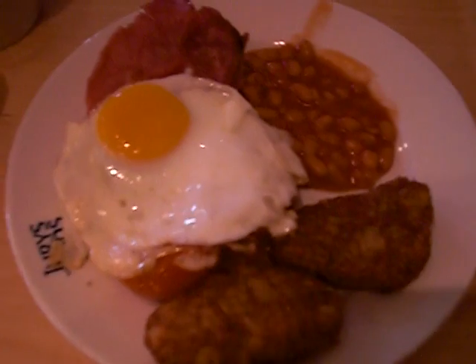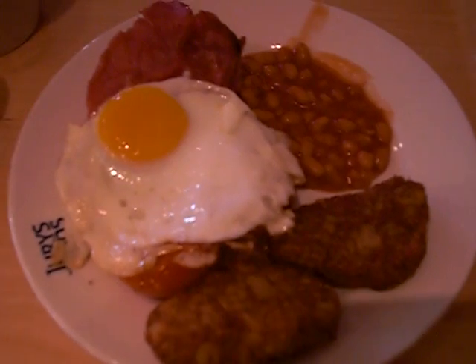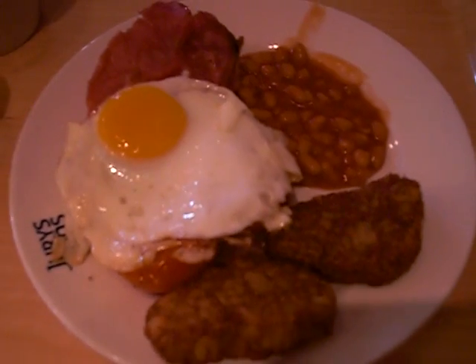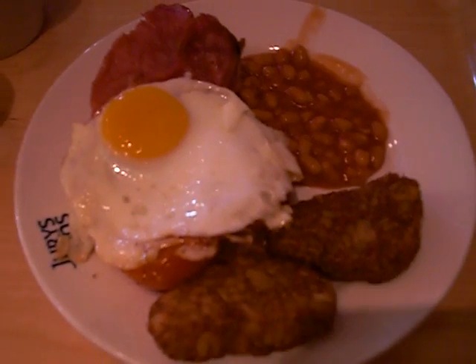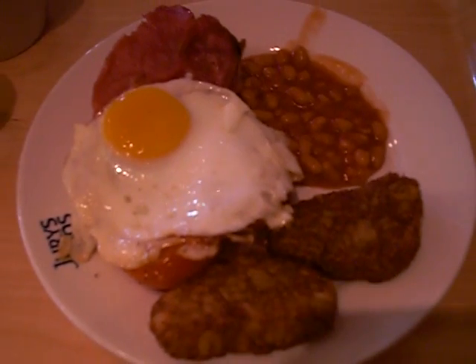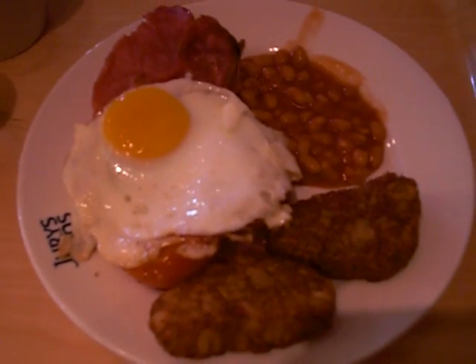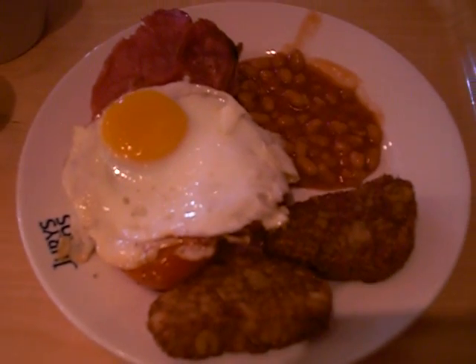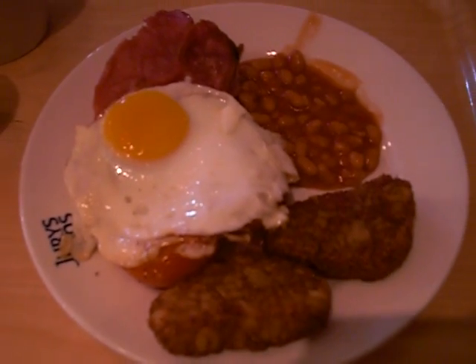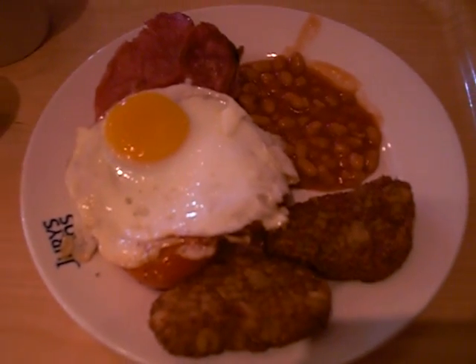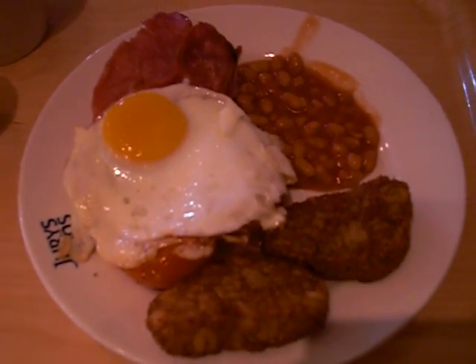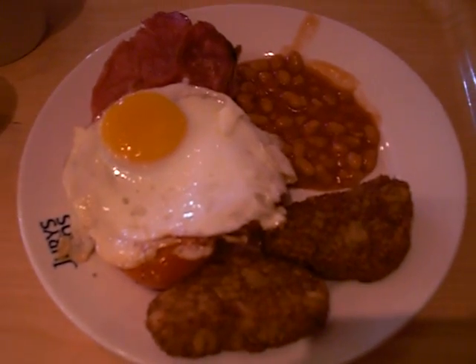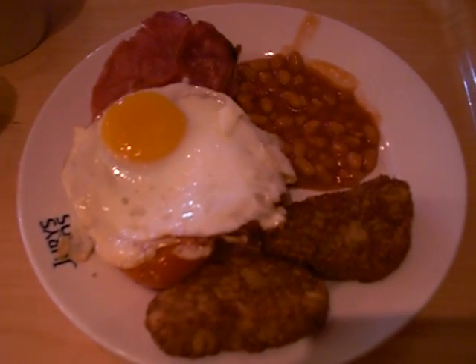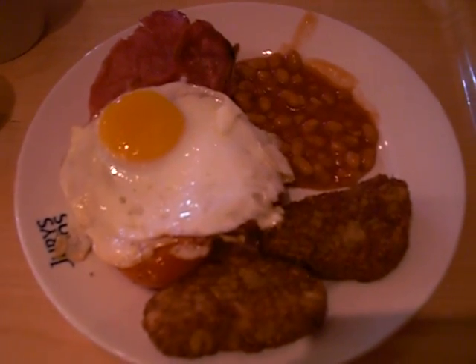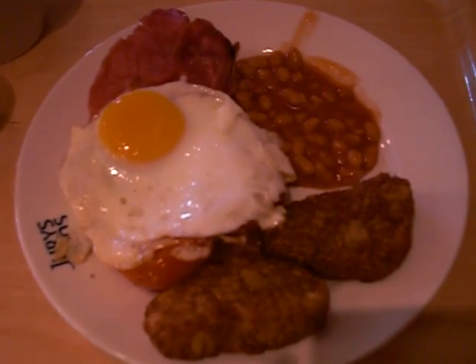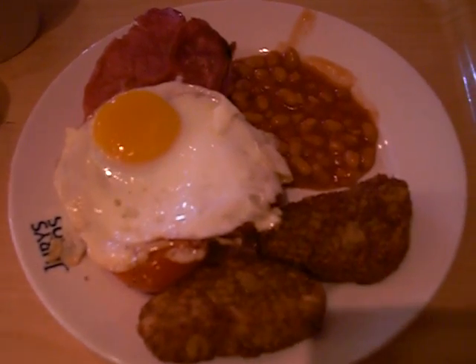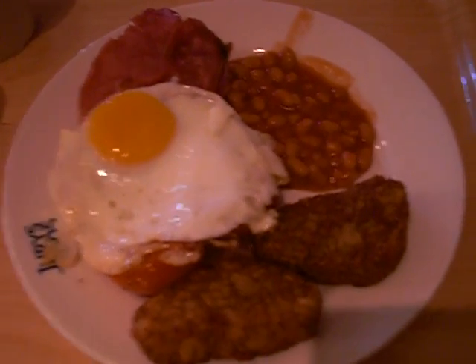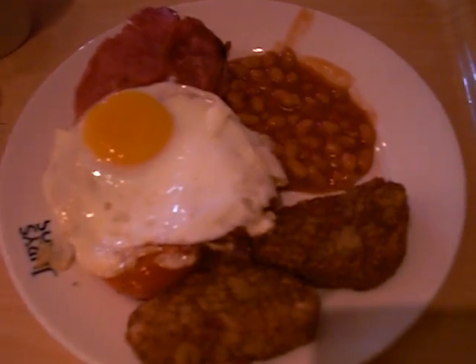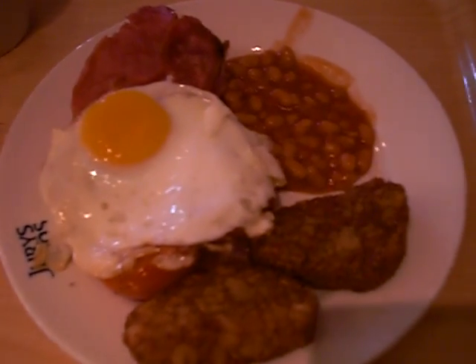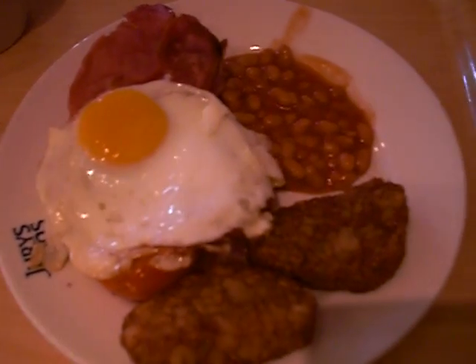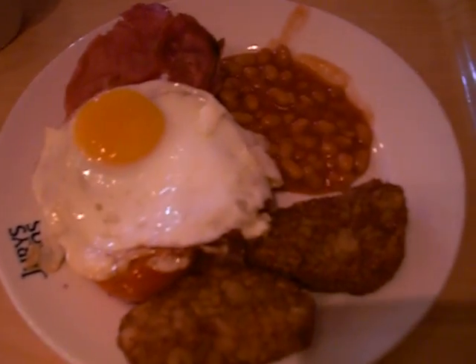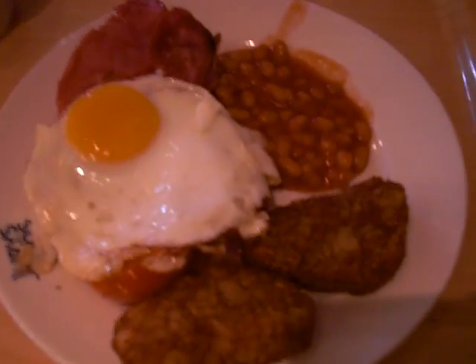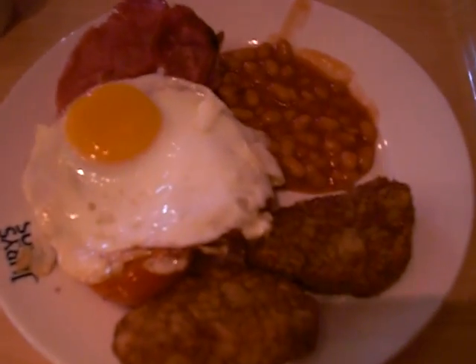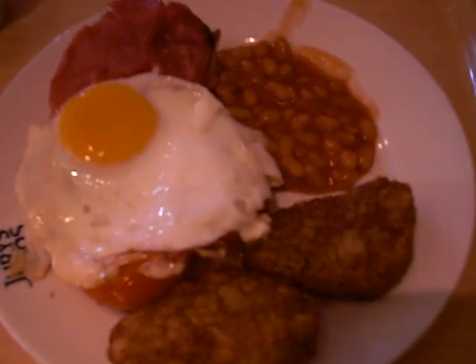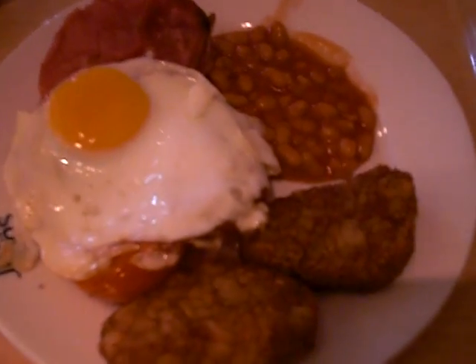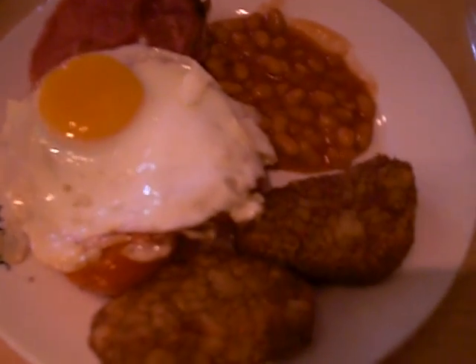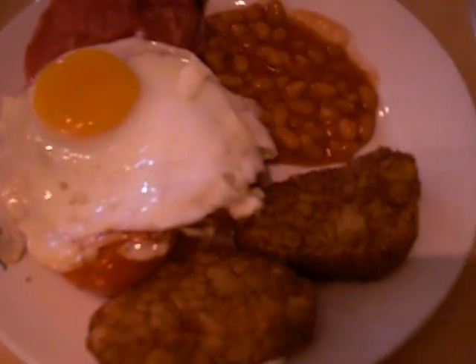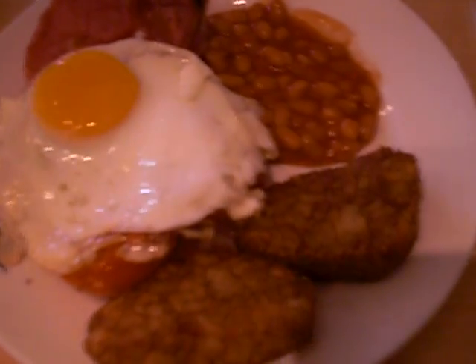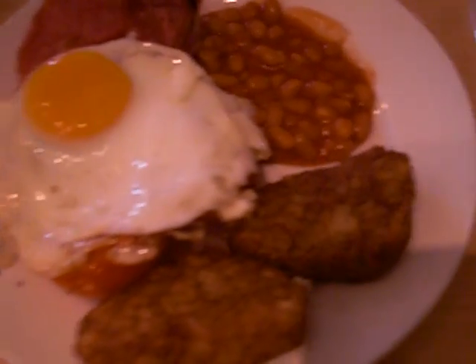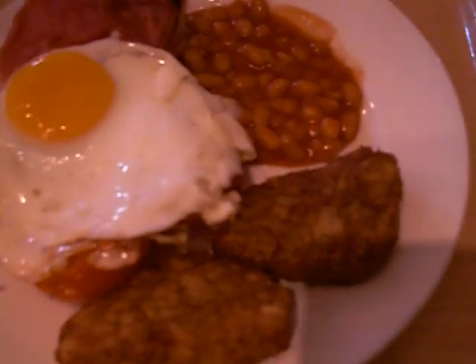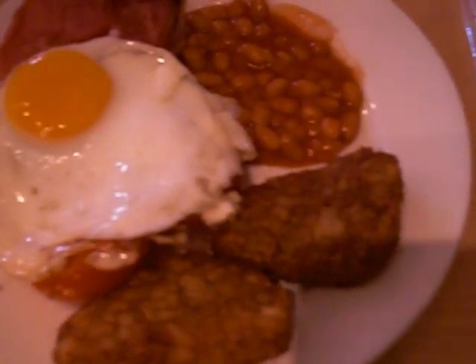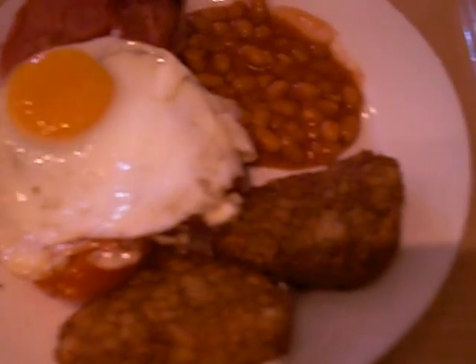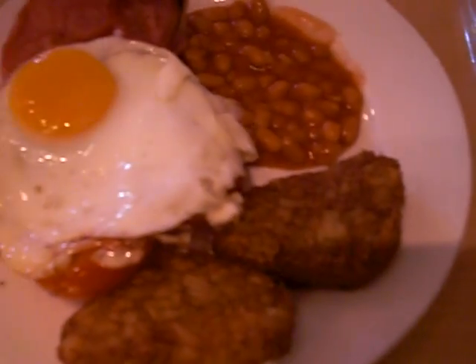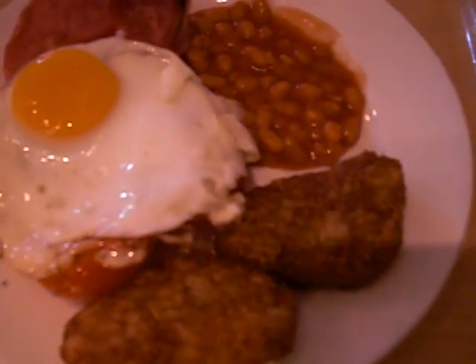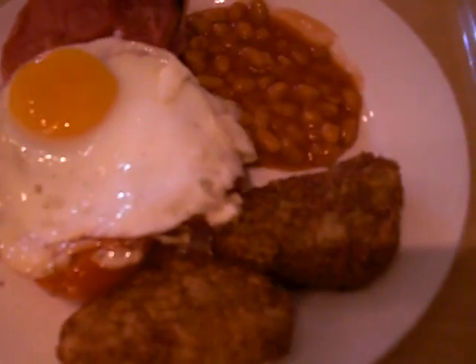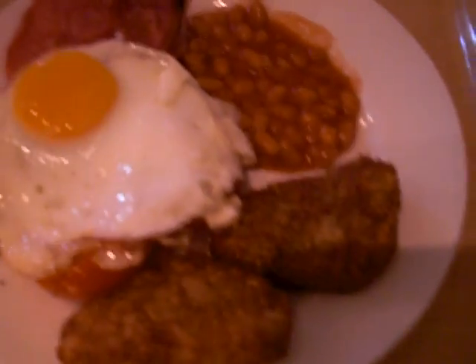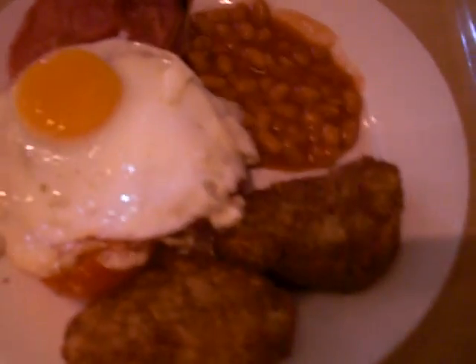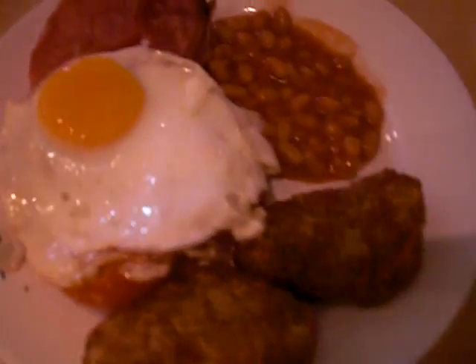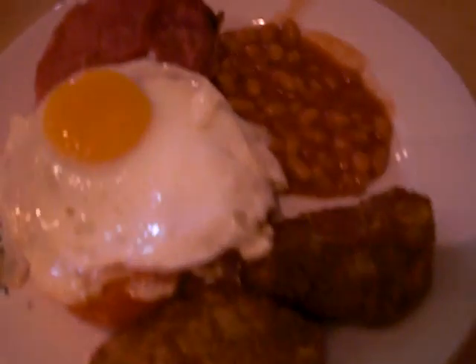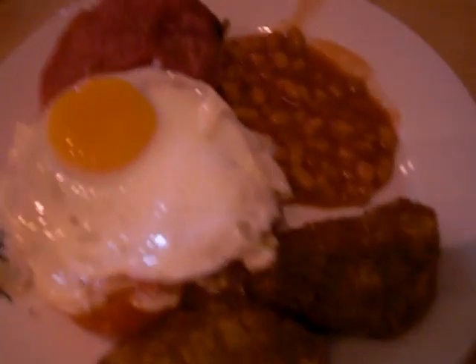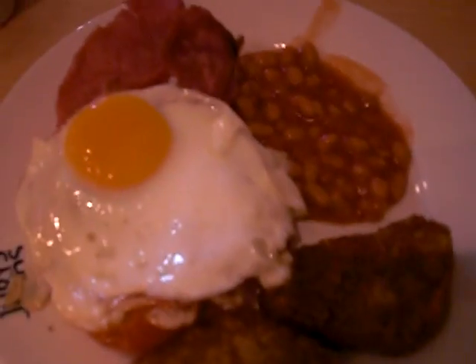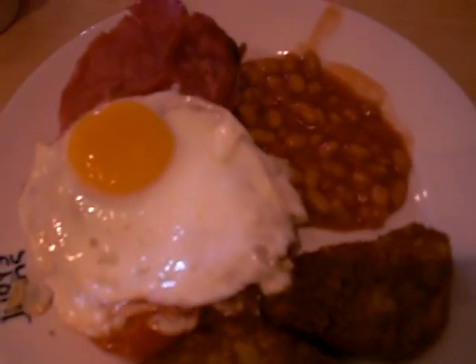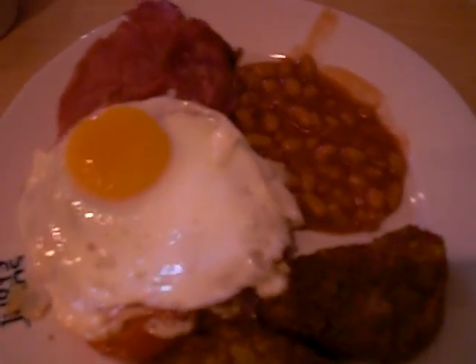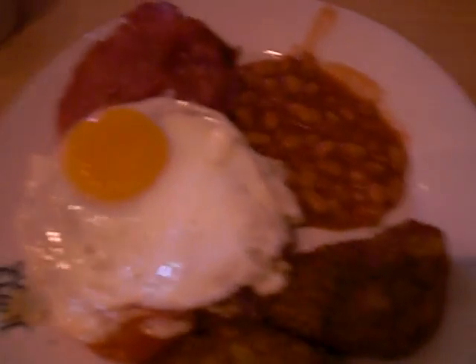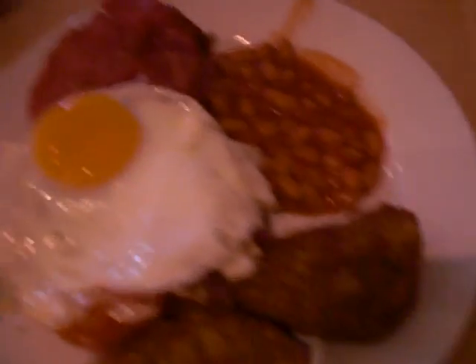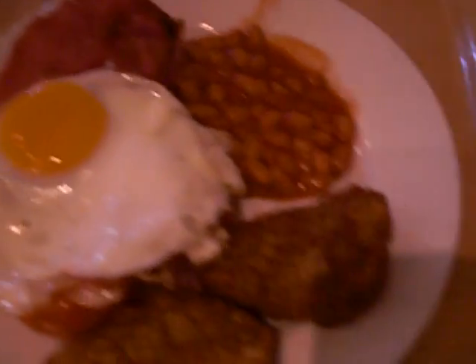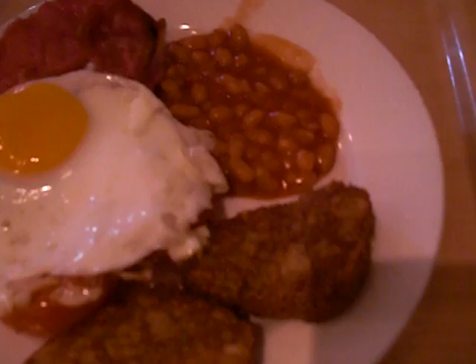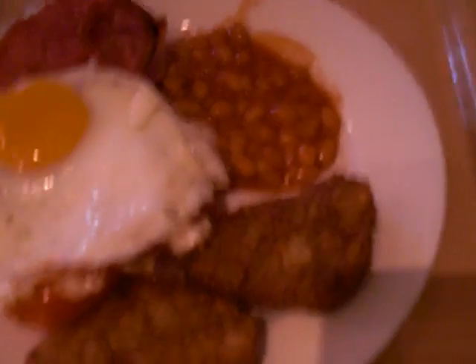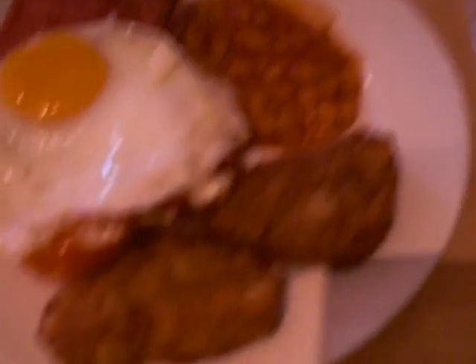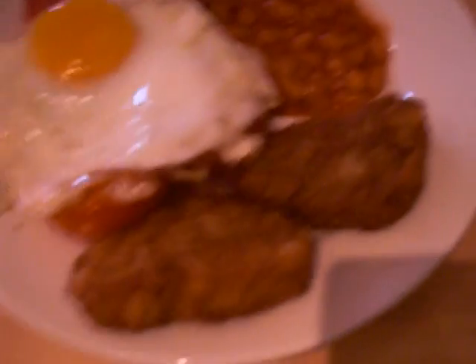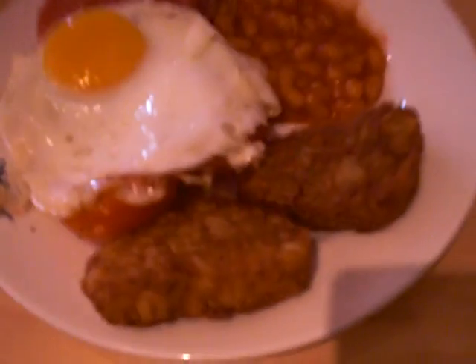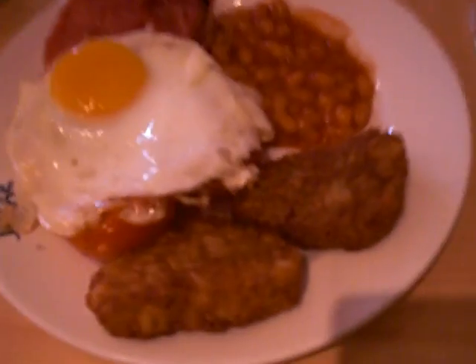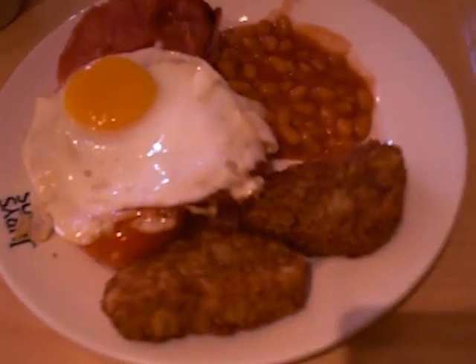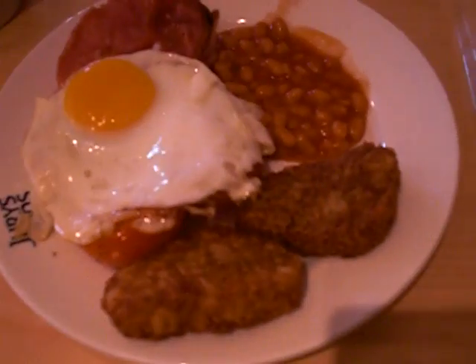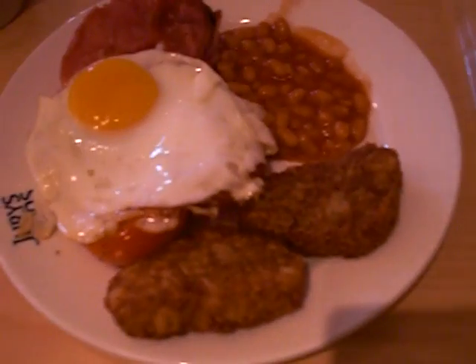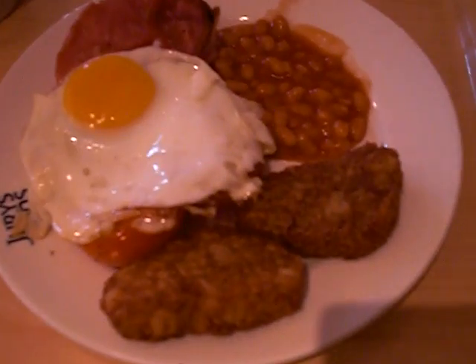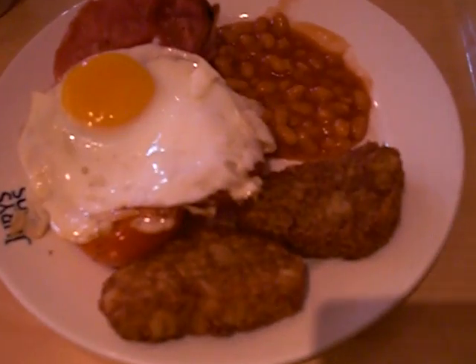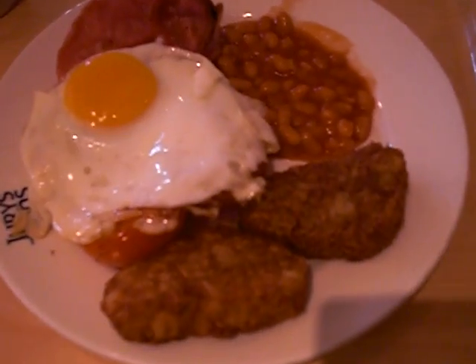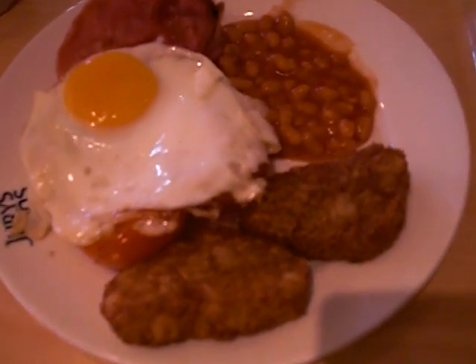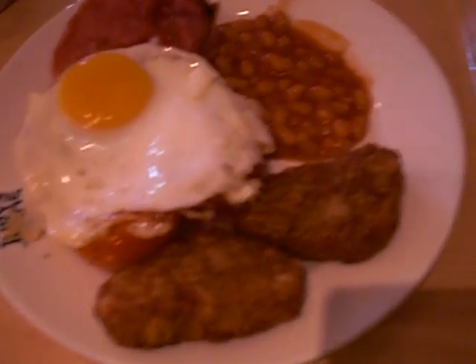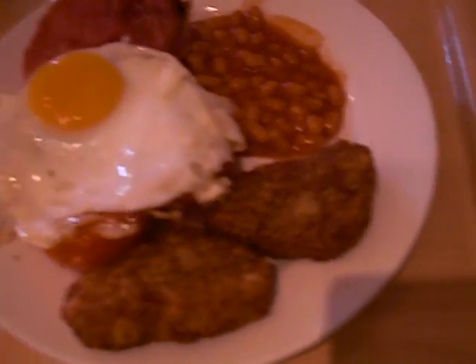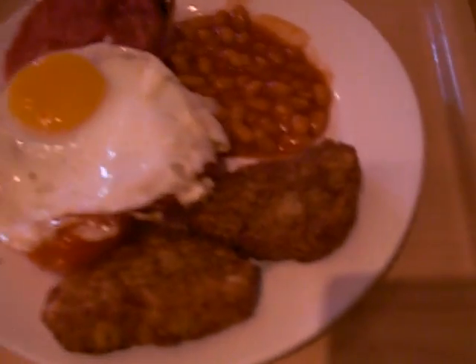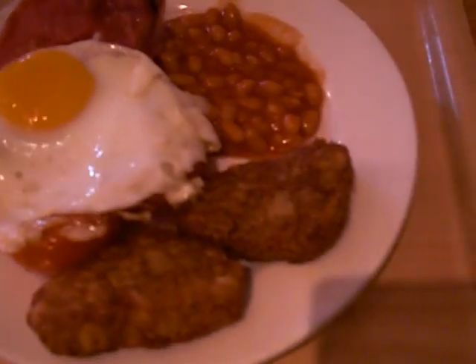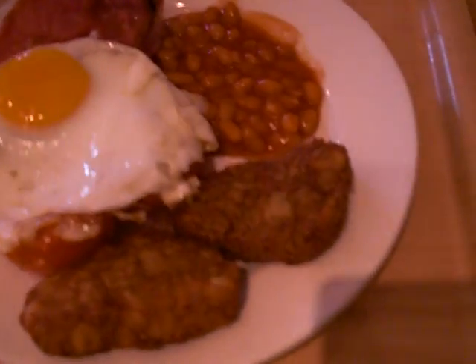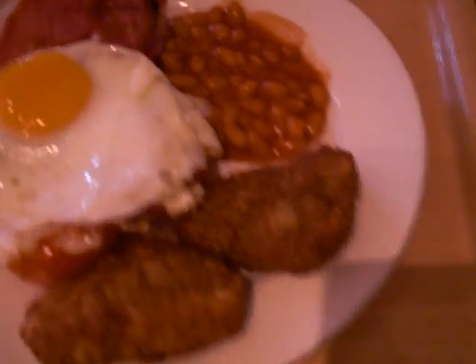So I'm in England today, and we've got an English breakfast this morning. I put it on the plate myself, hence why it doesn't look that good.